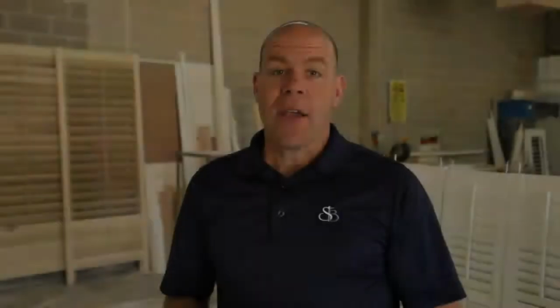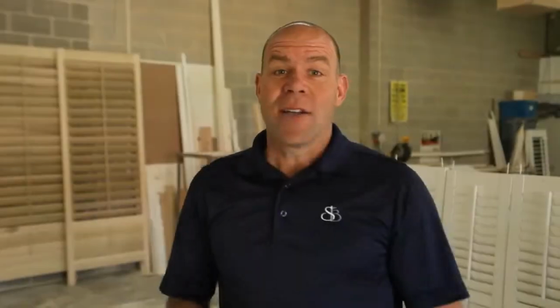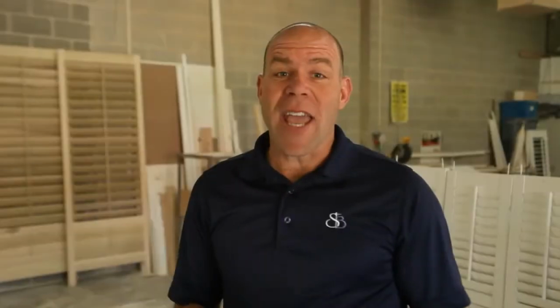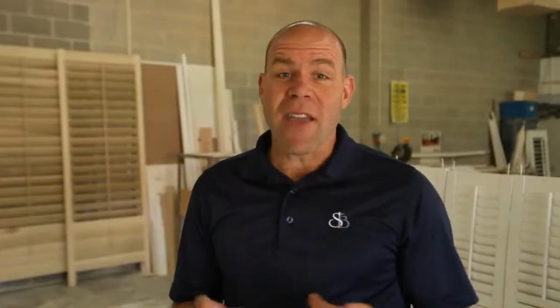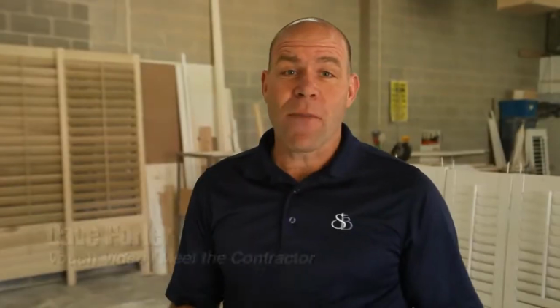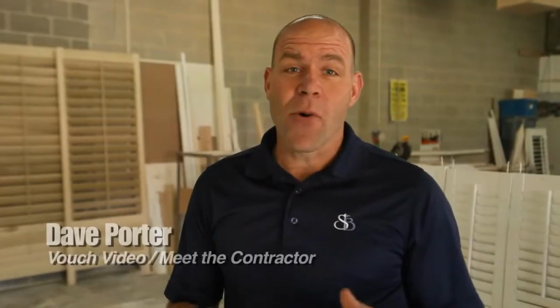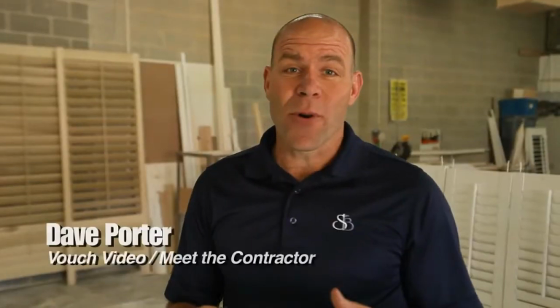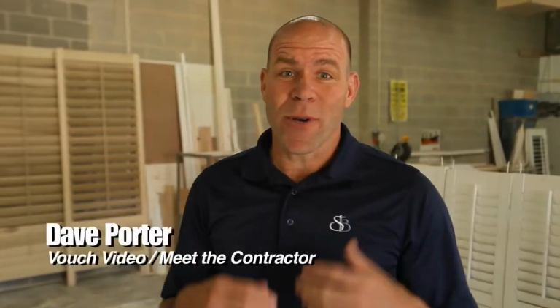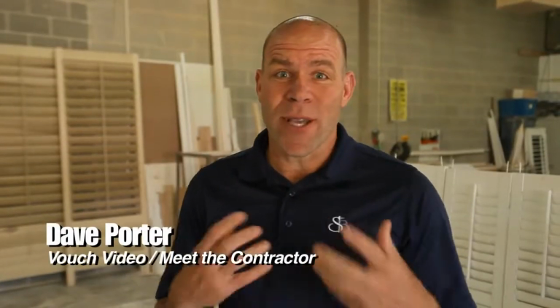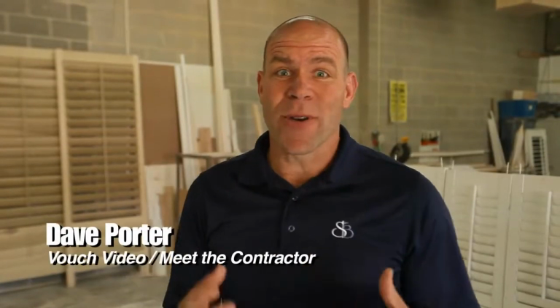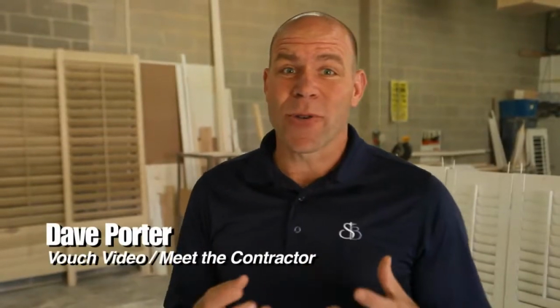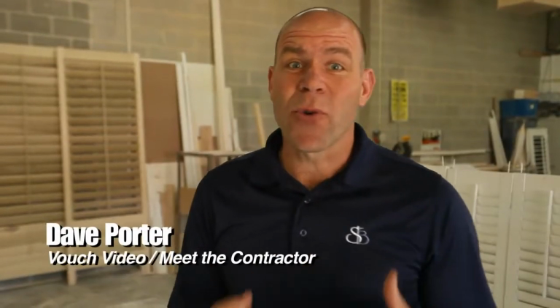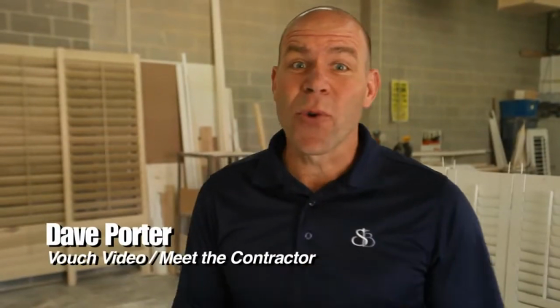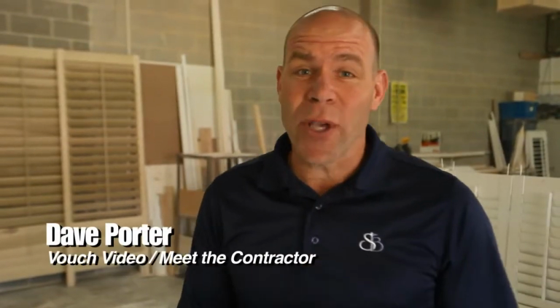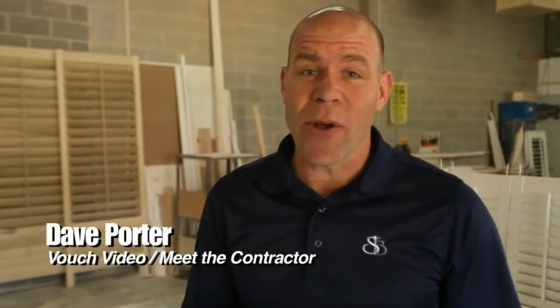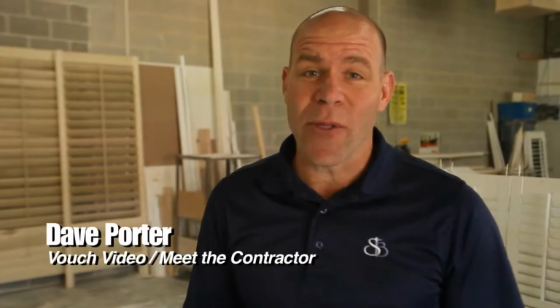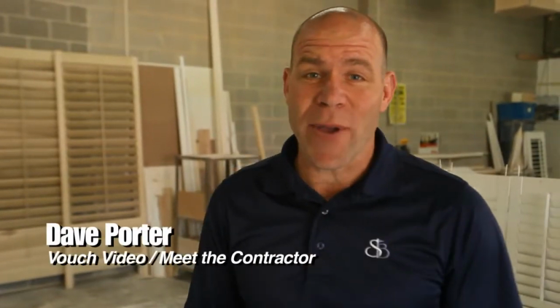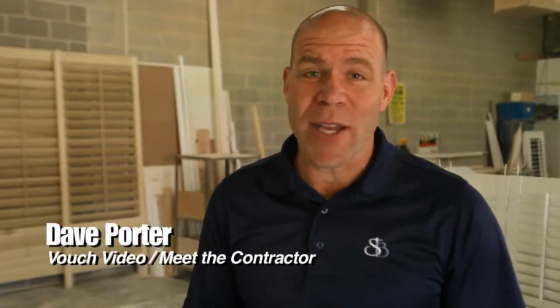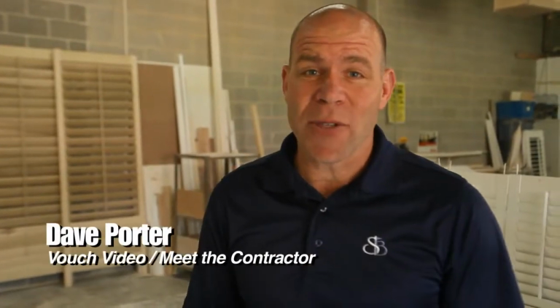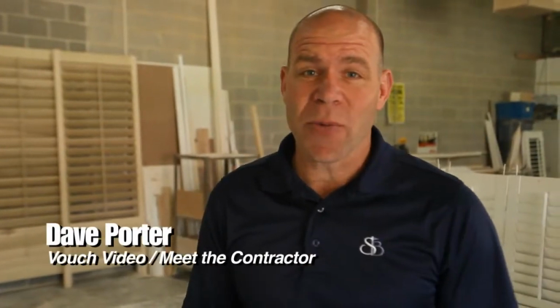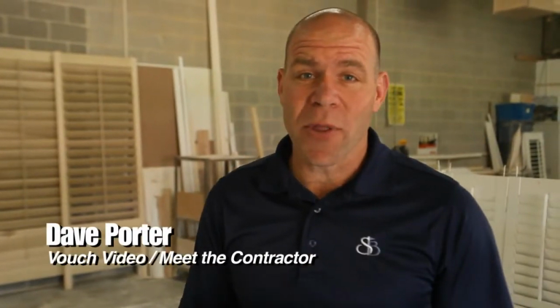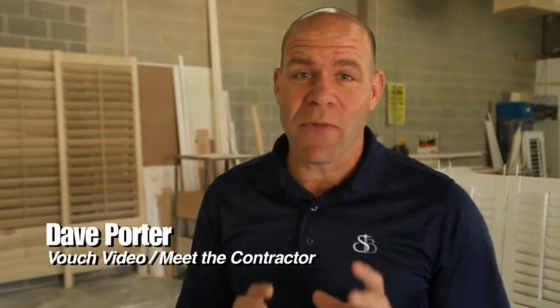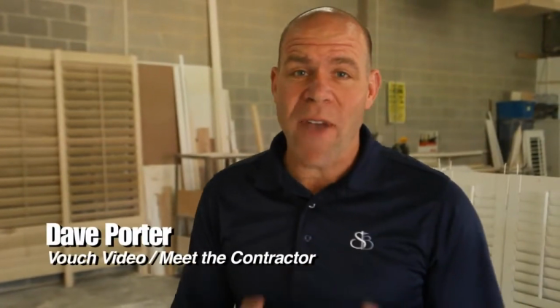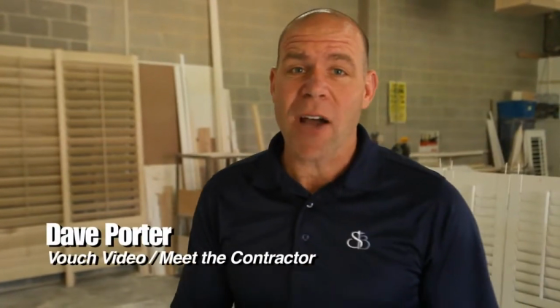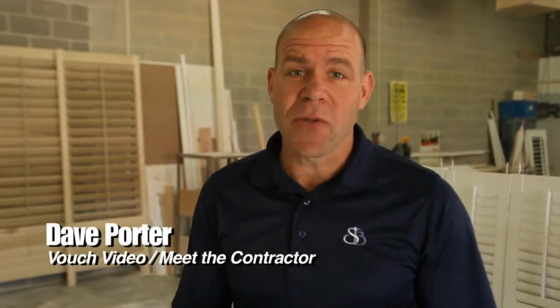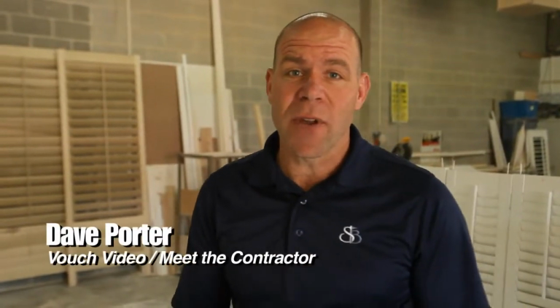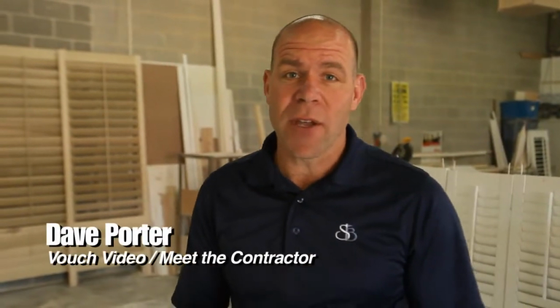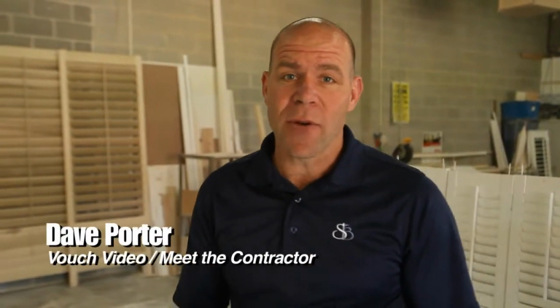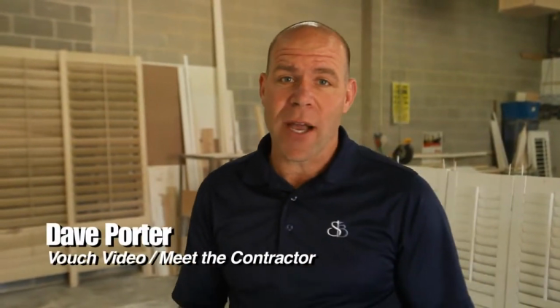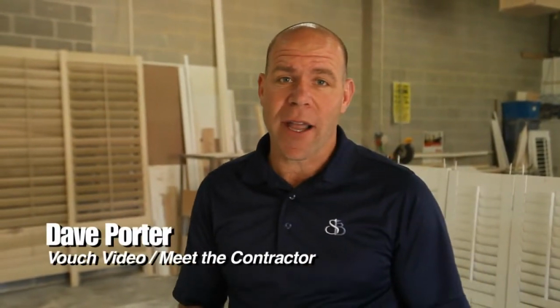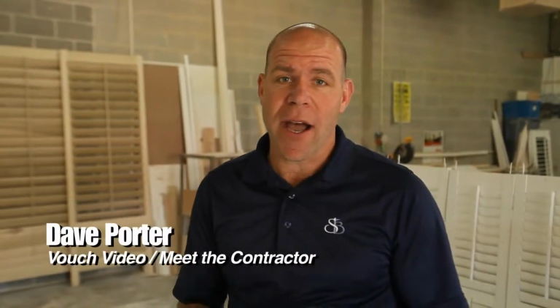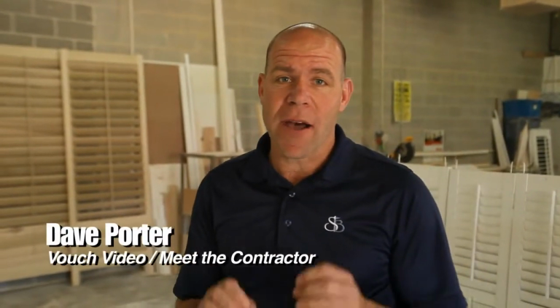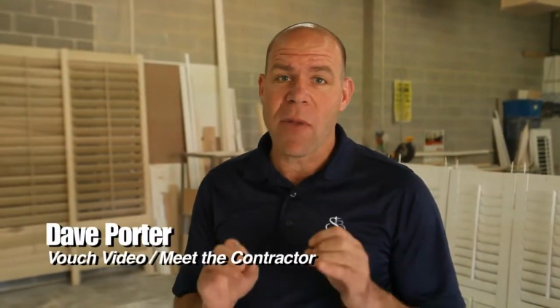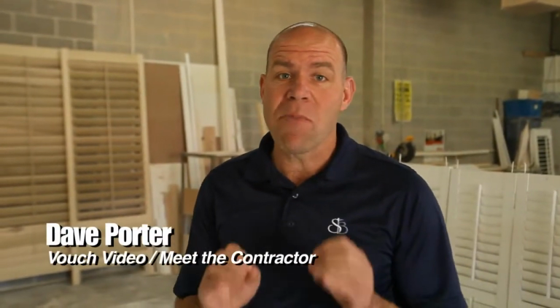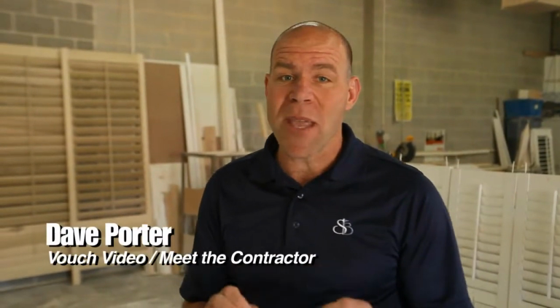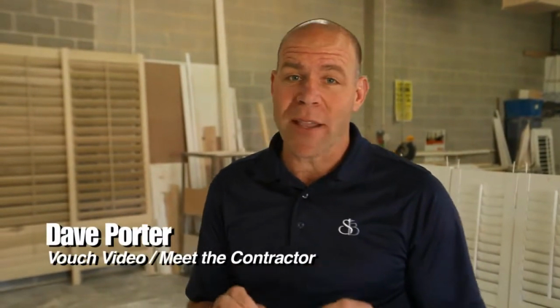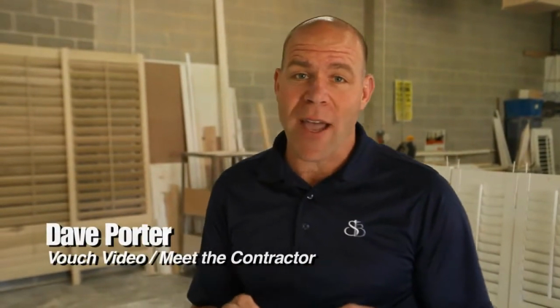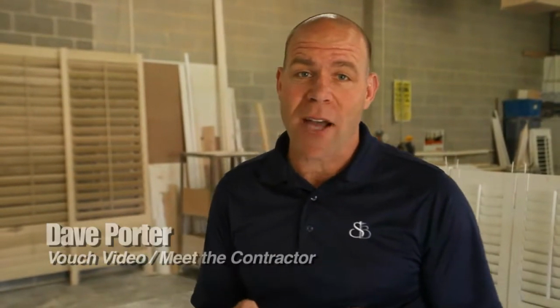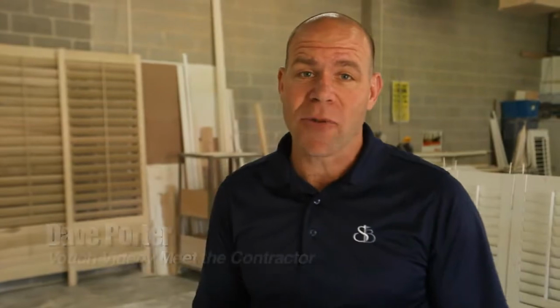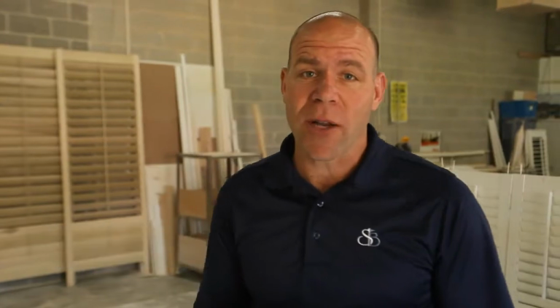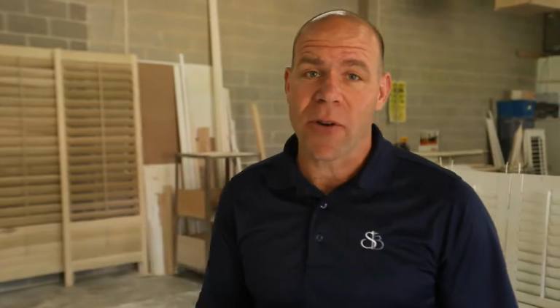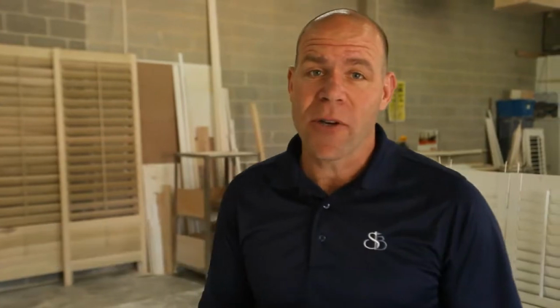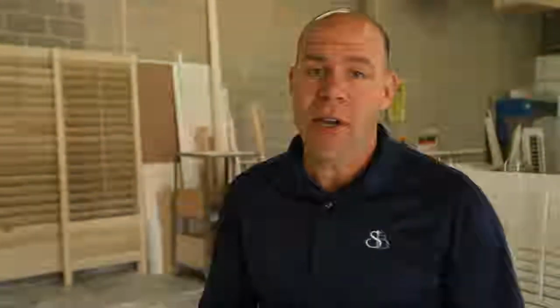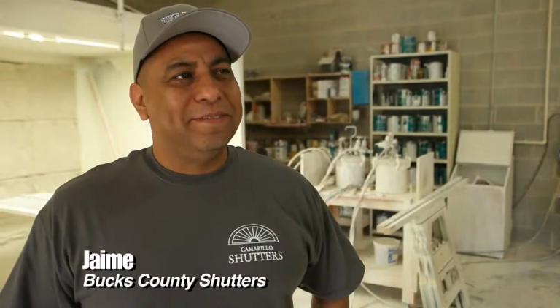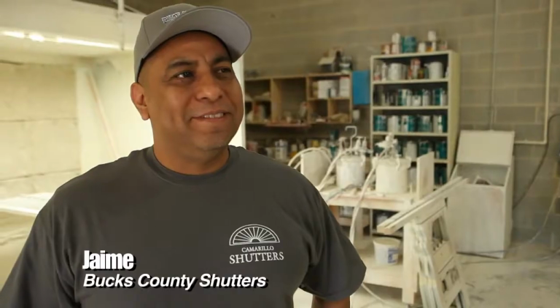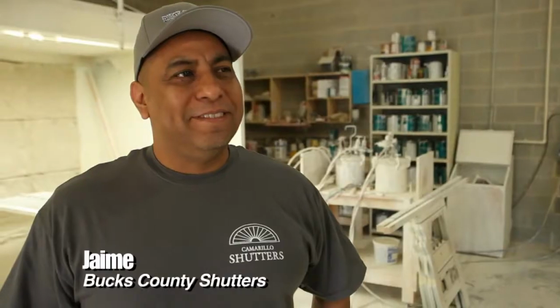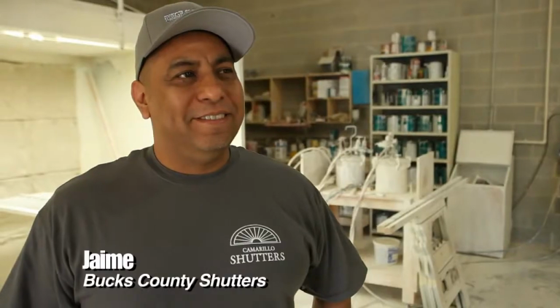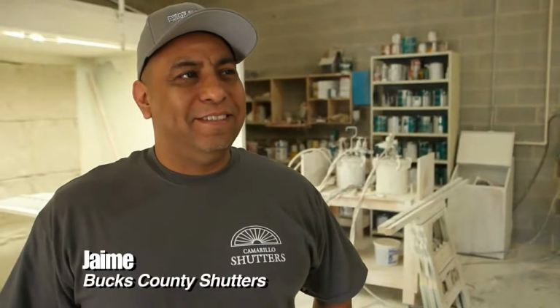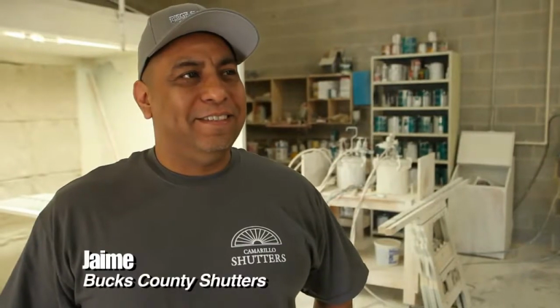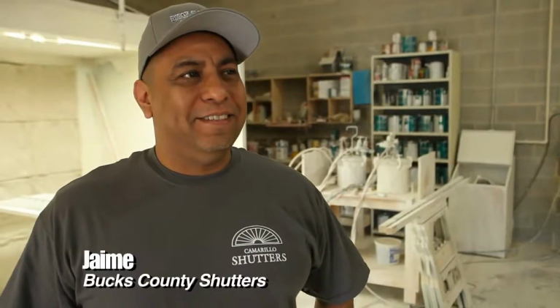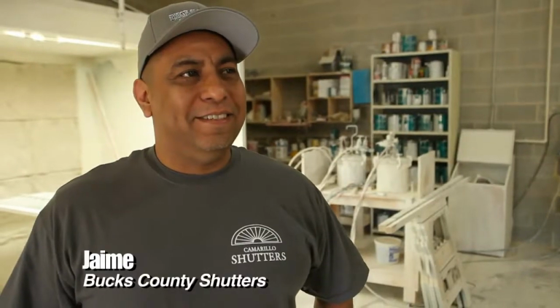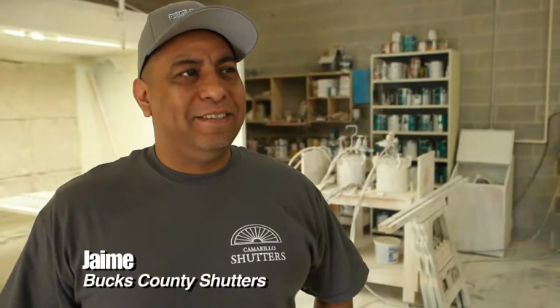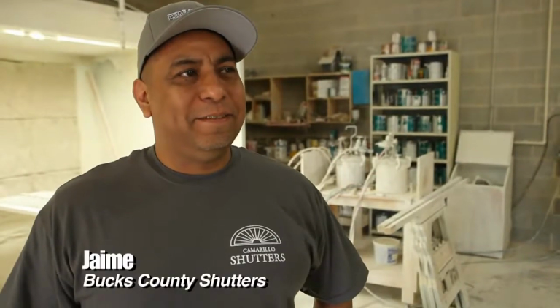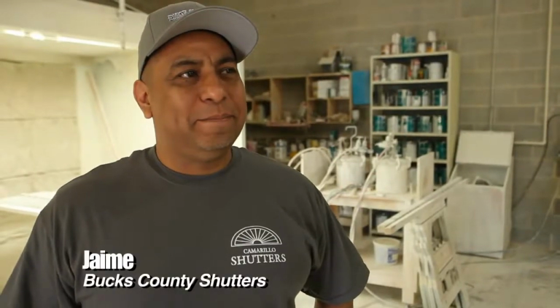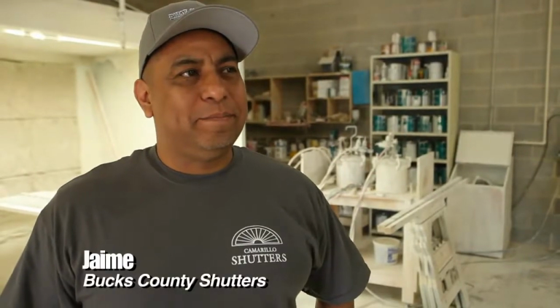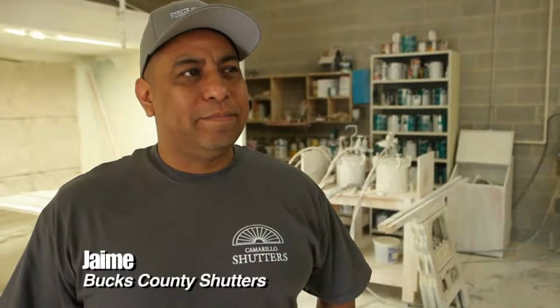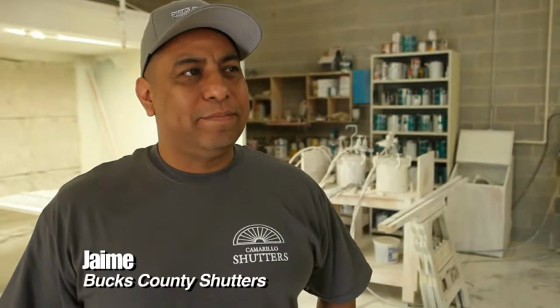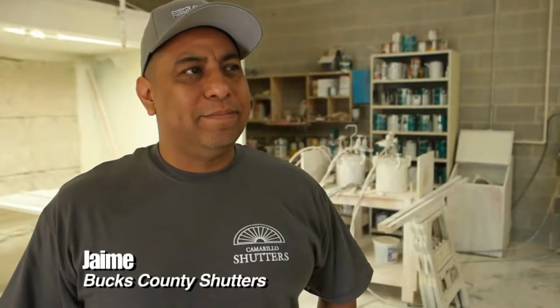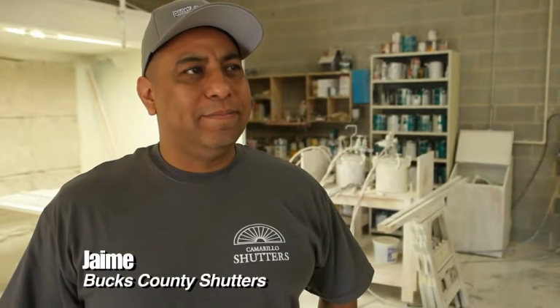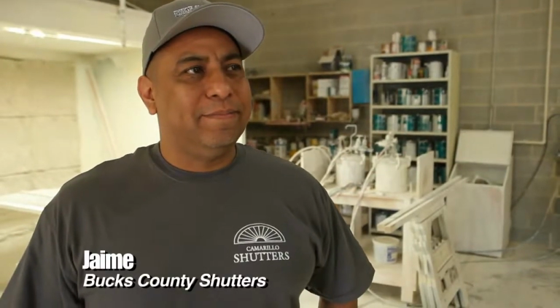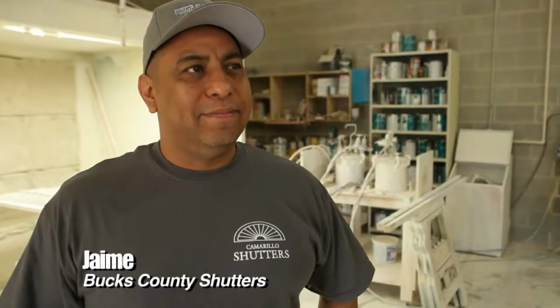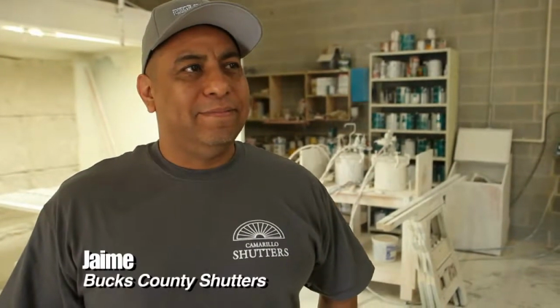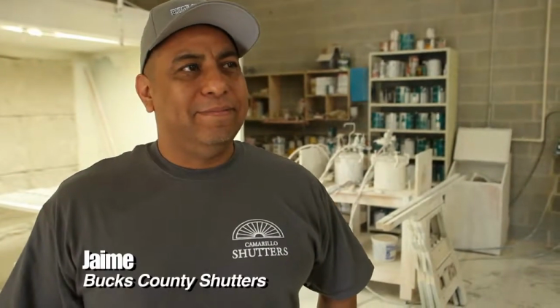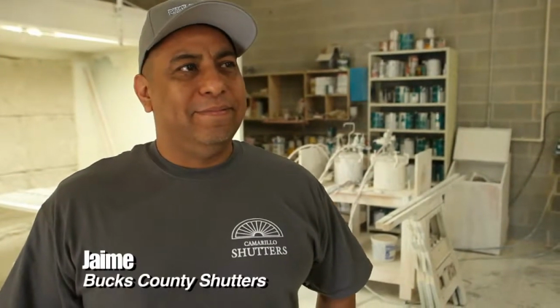Dave Porter here, truly on location with VouchVideo.com and Meet the Contractor. I'm here with Jaime from Bucks County Shutters.